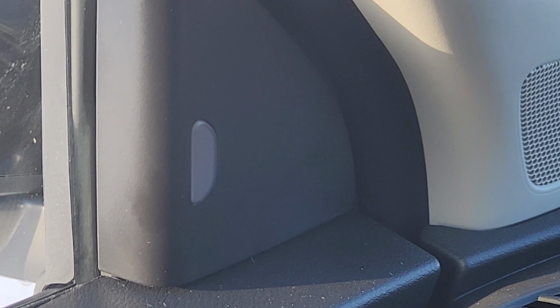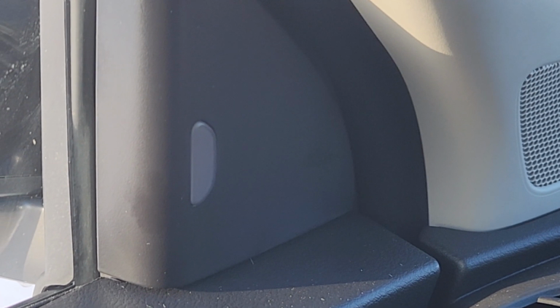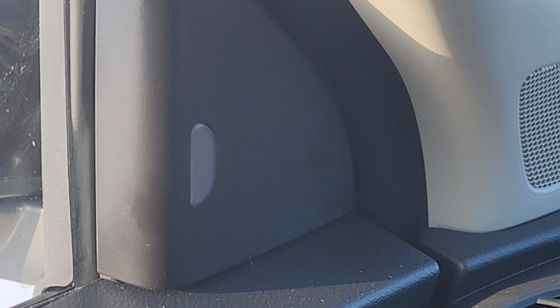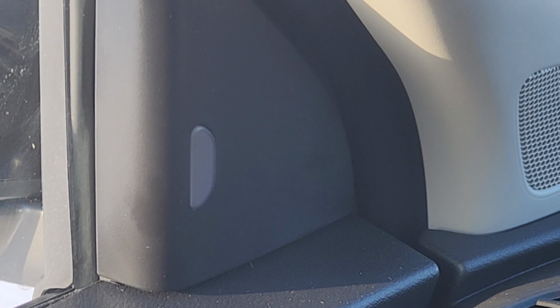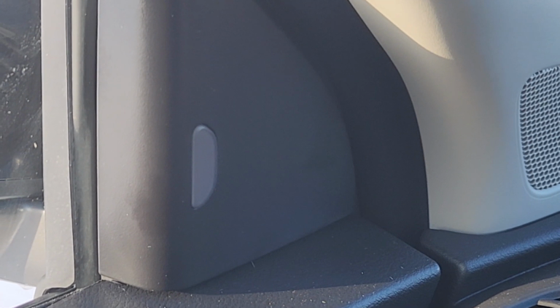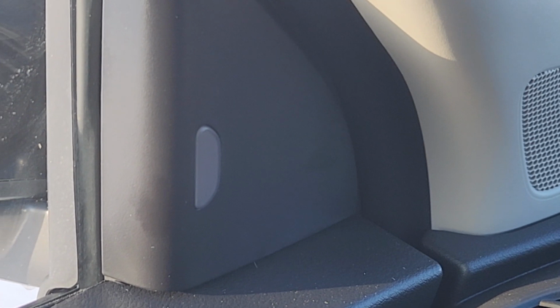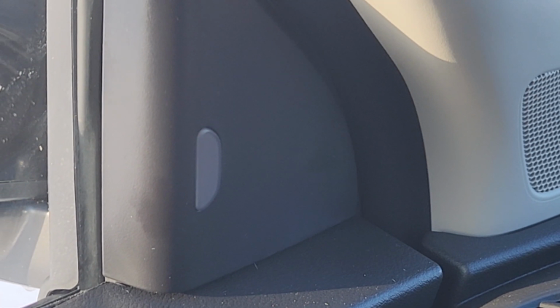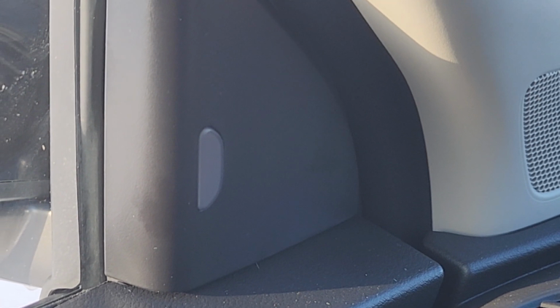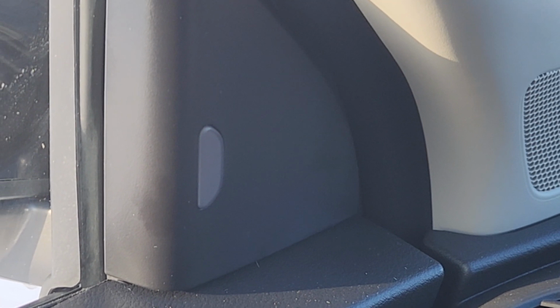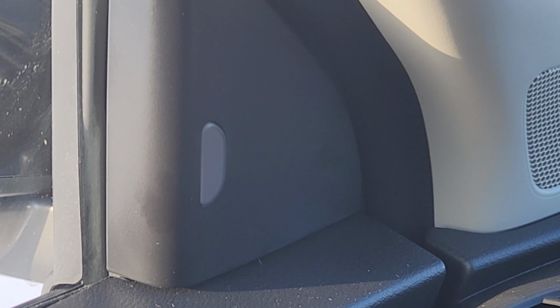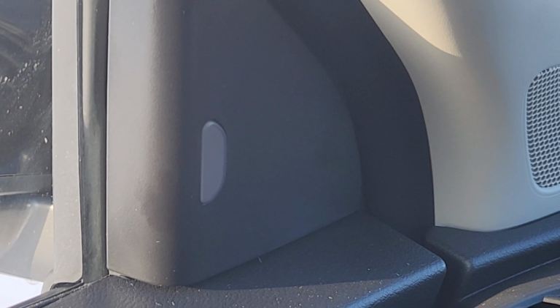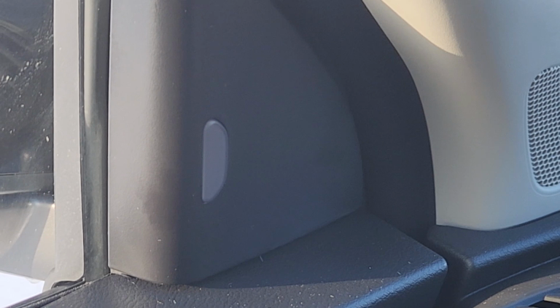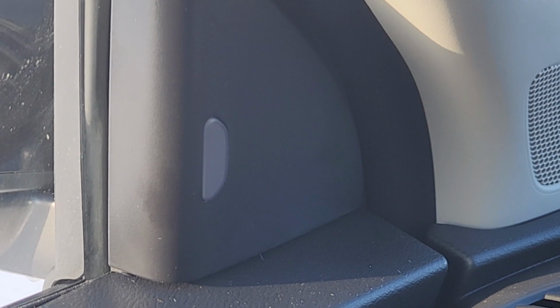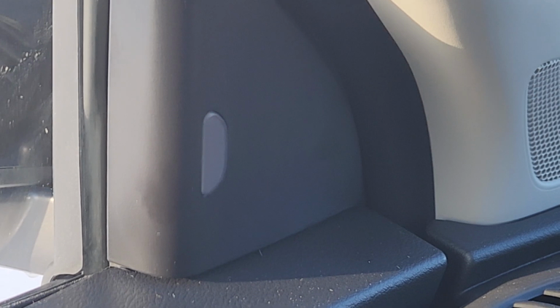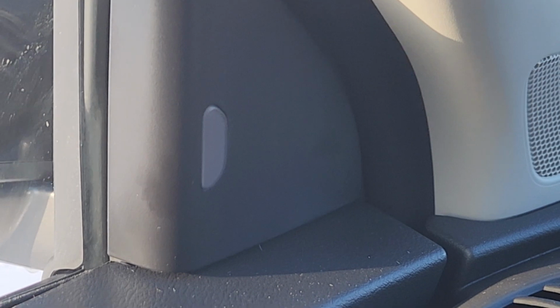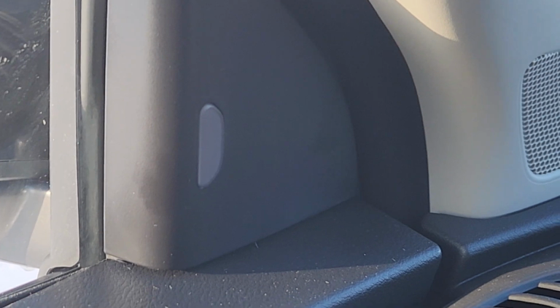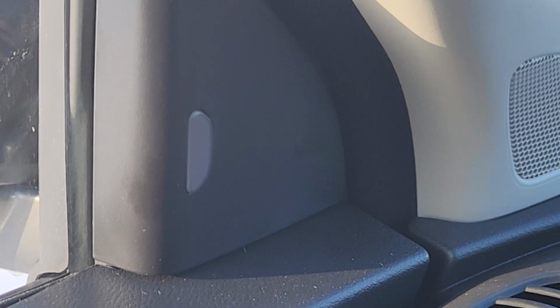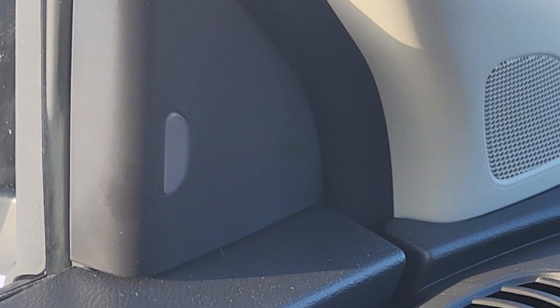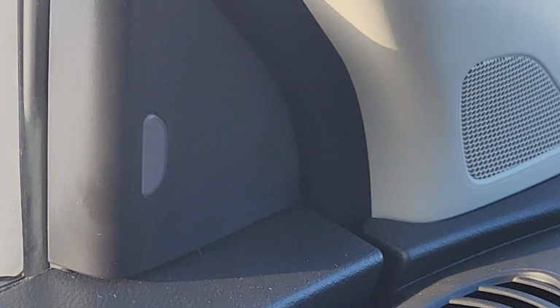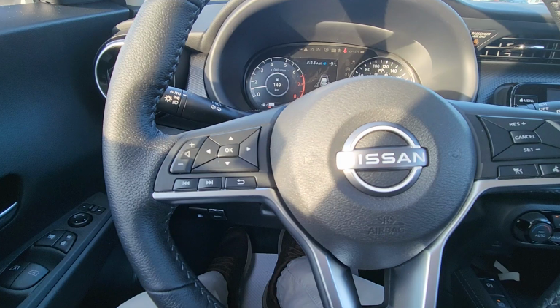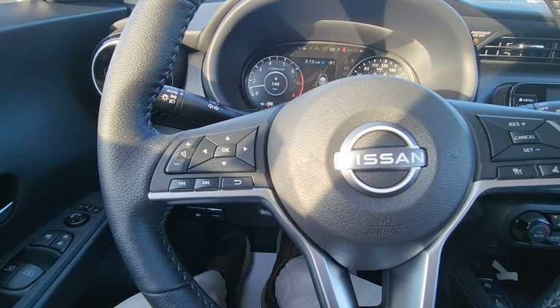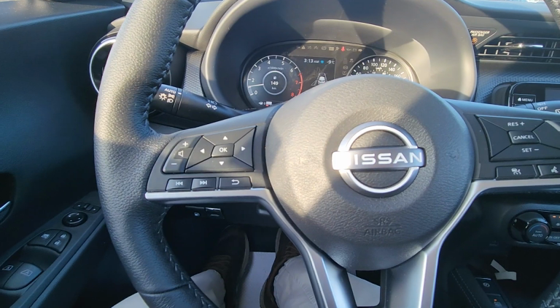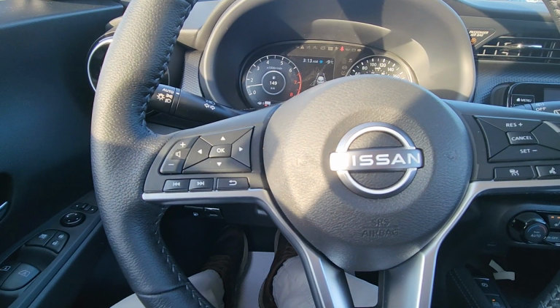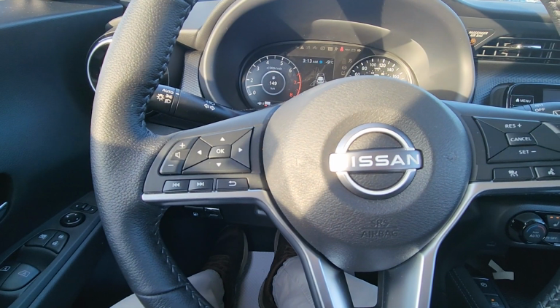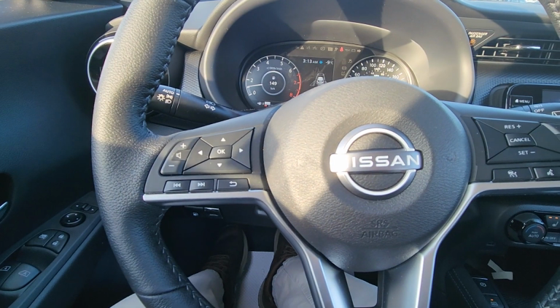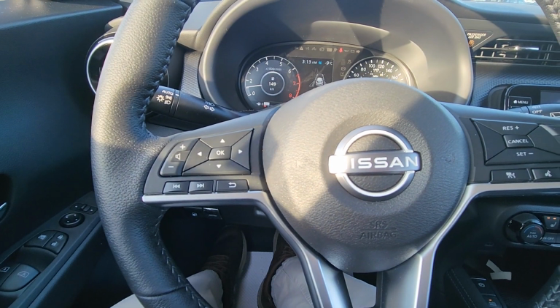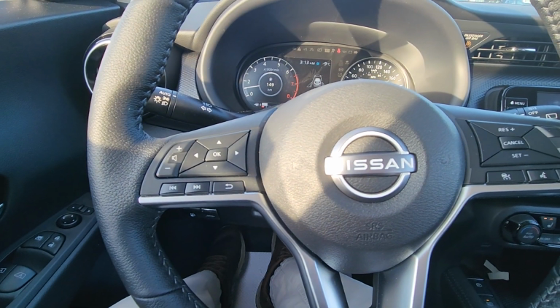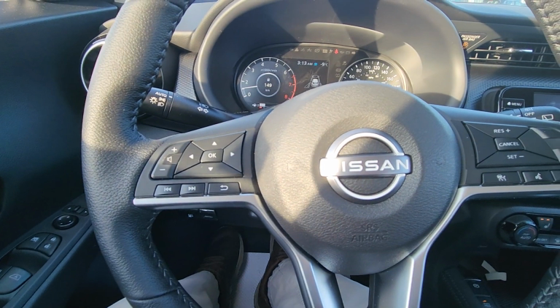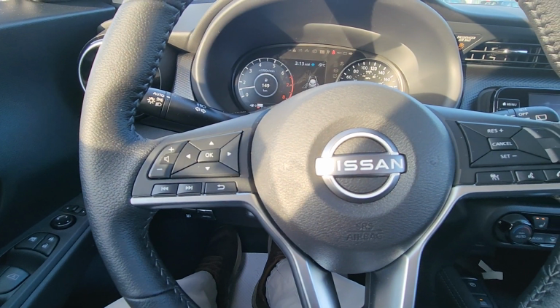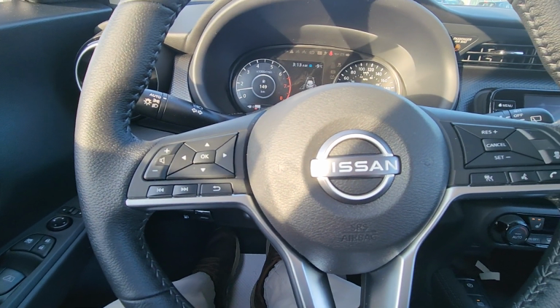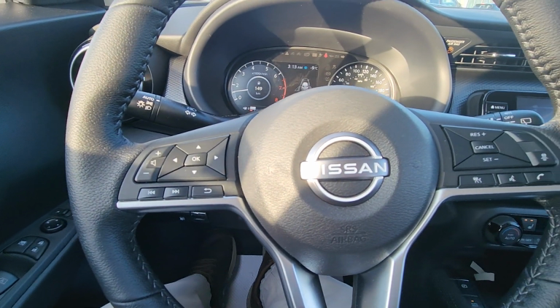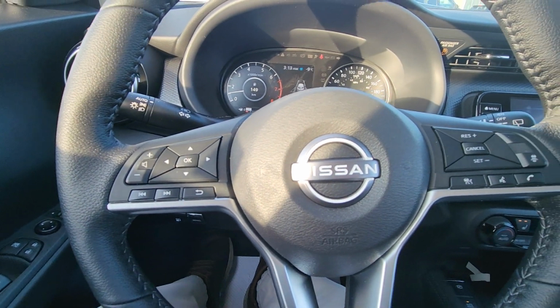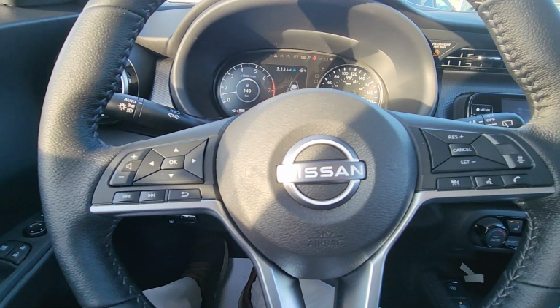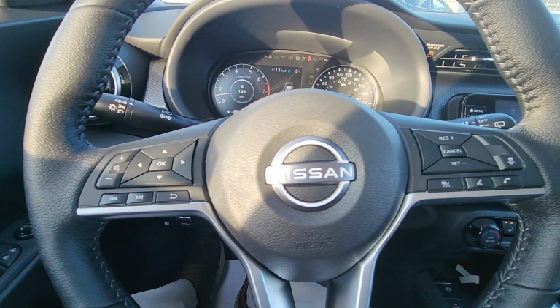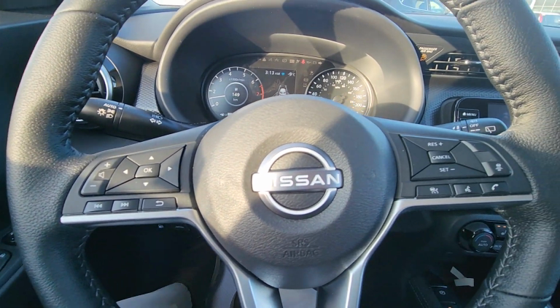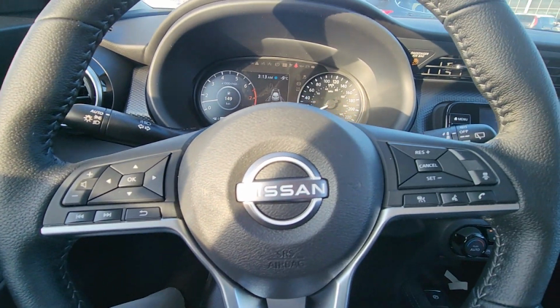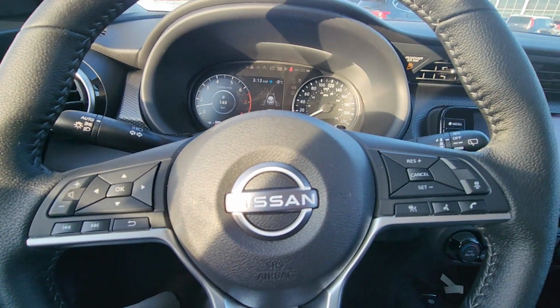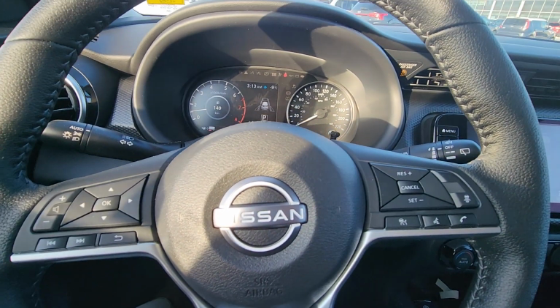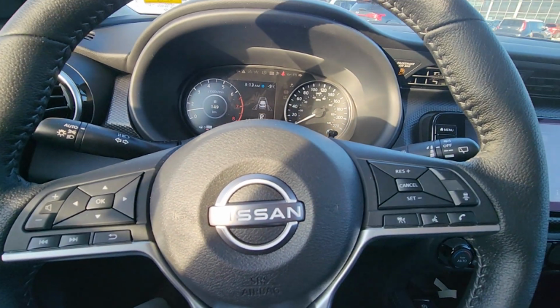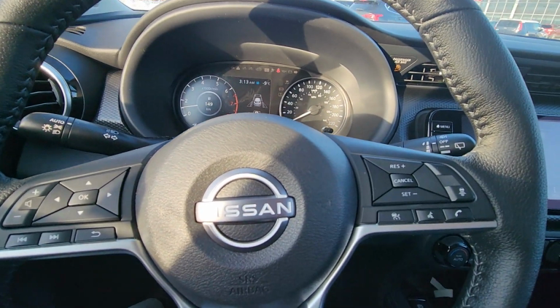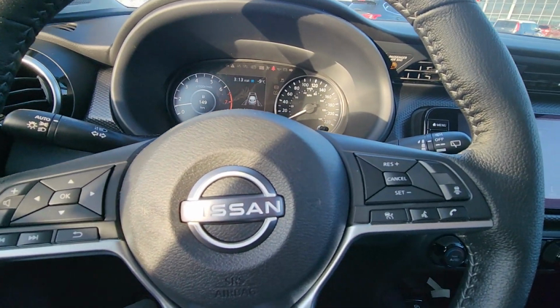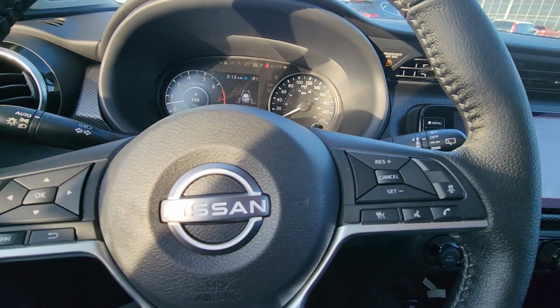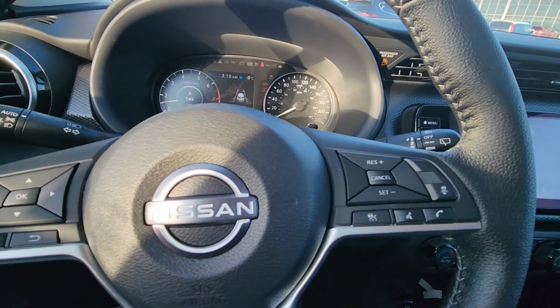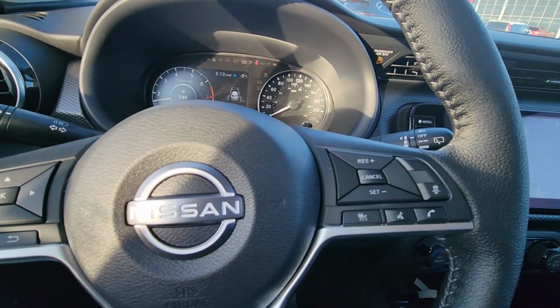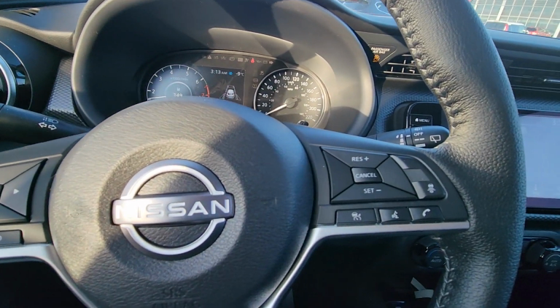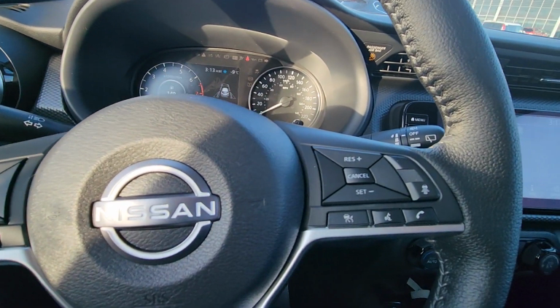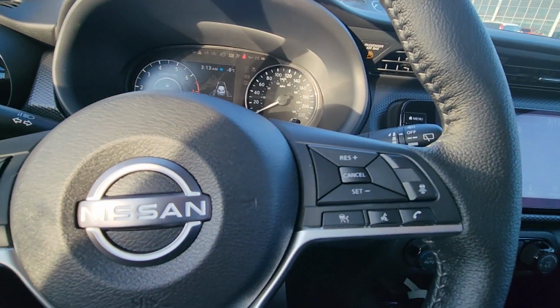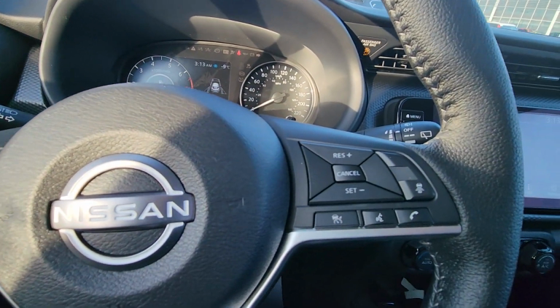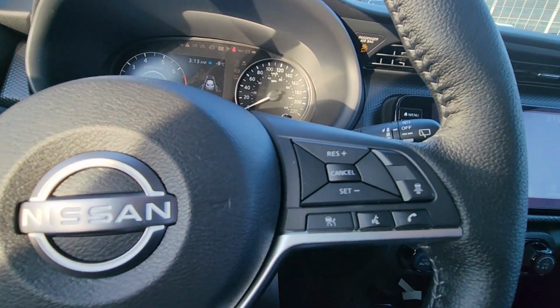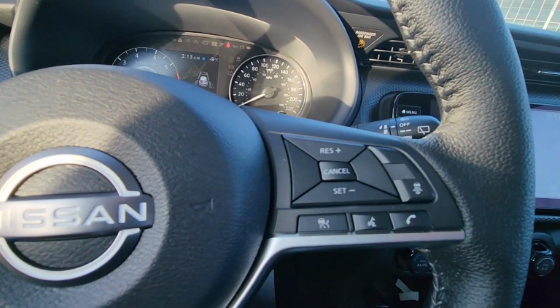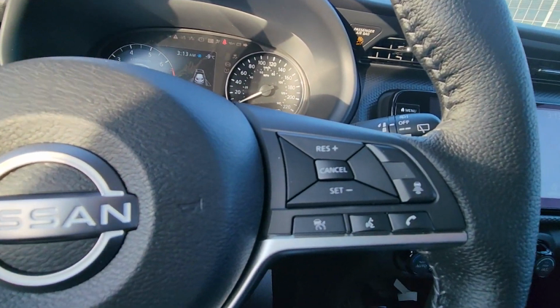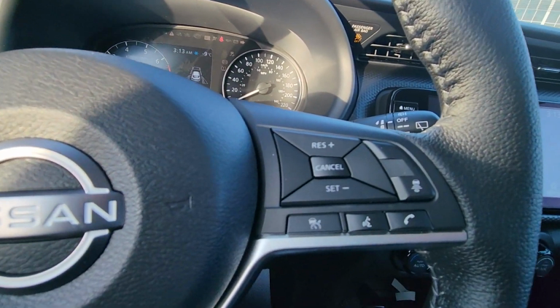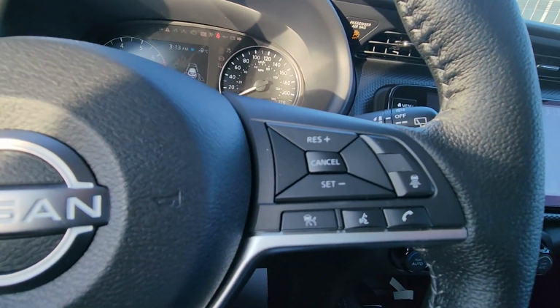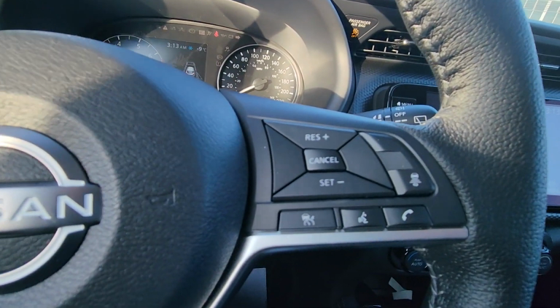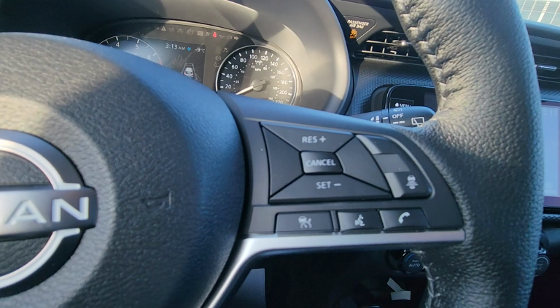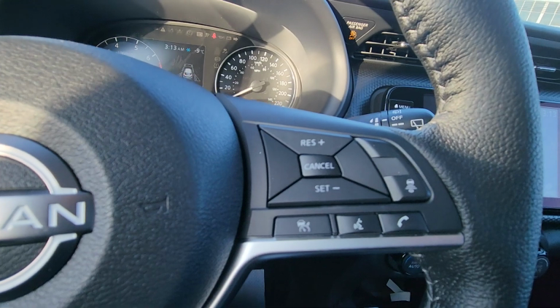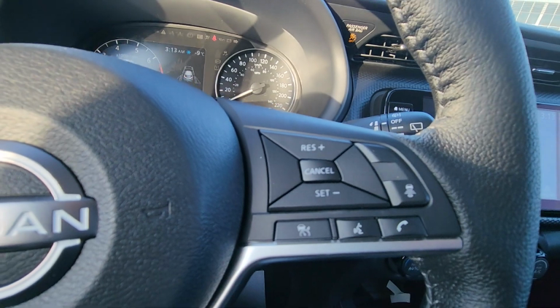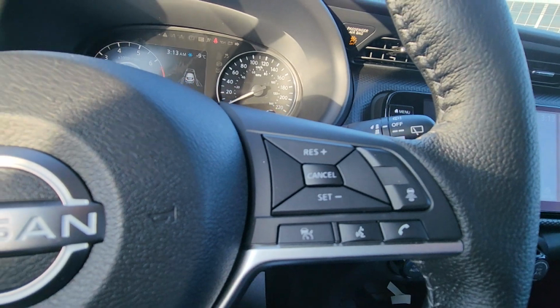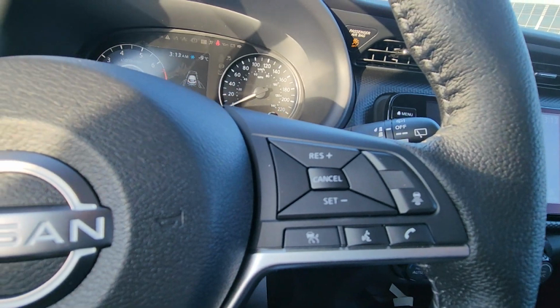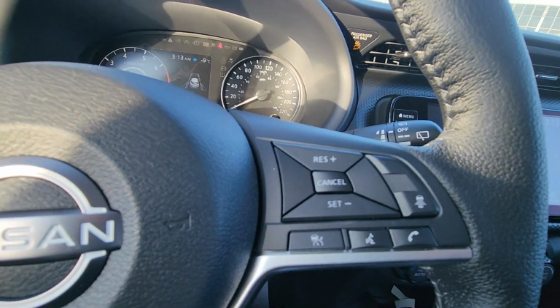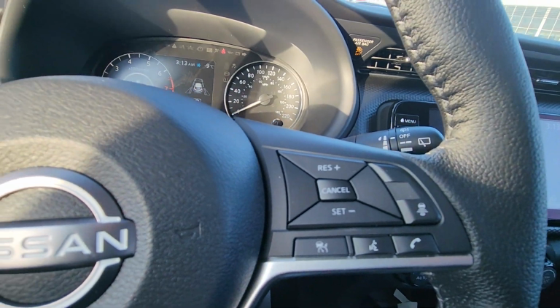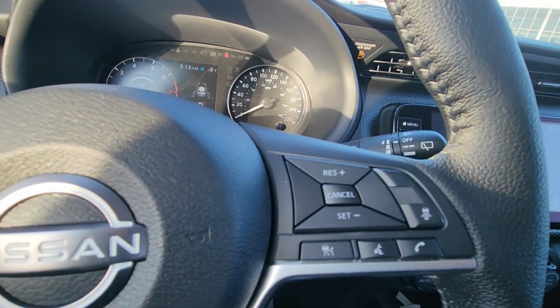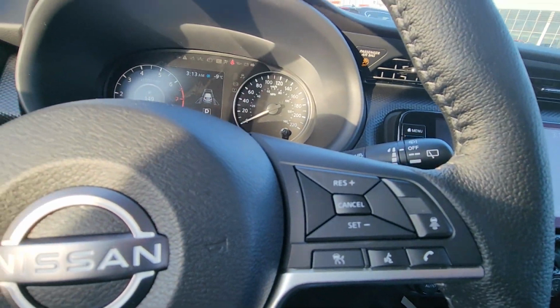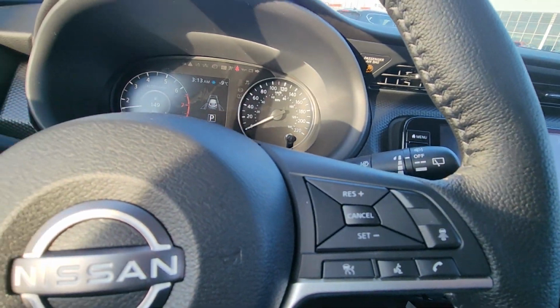It comes with an appliance warning light, Bluetooth cruise control, and this has adaptive cruise control as well.